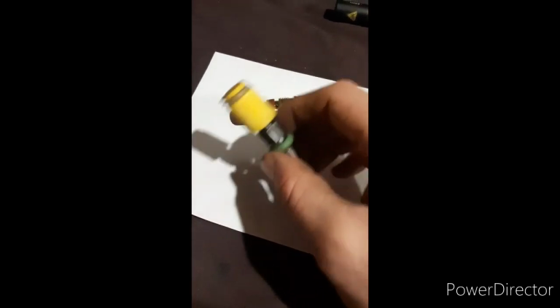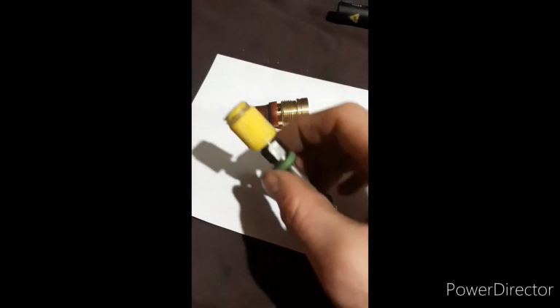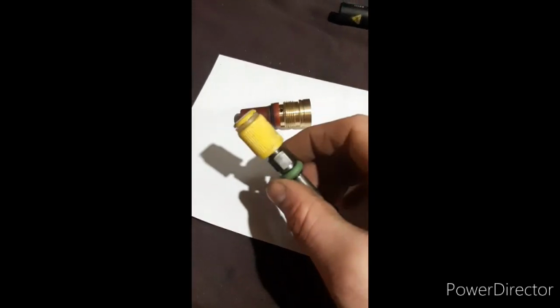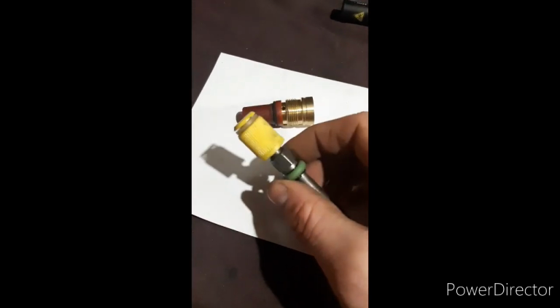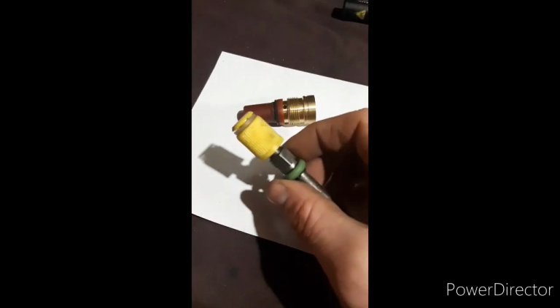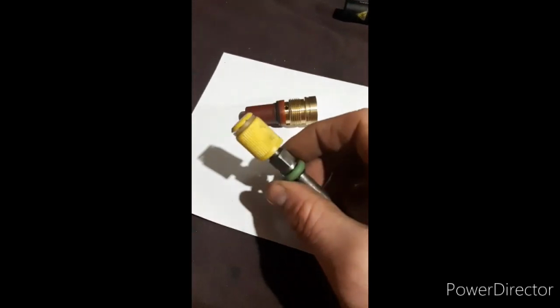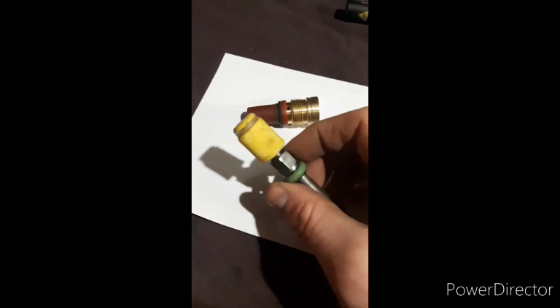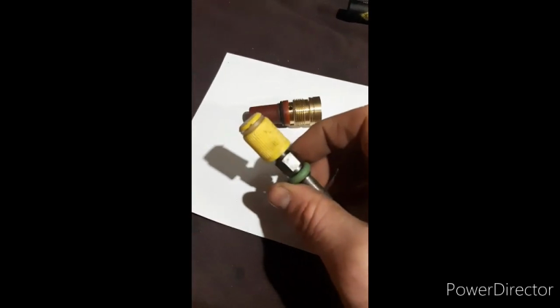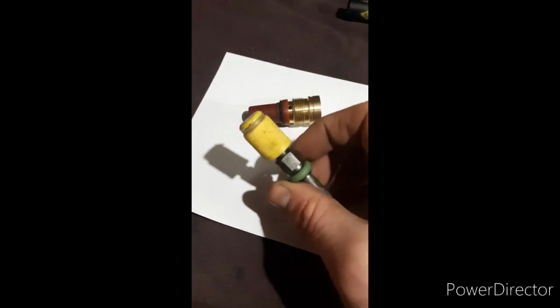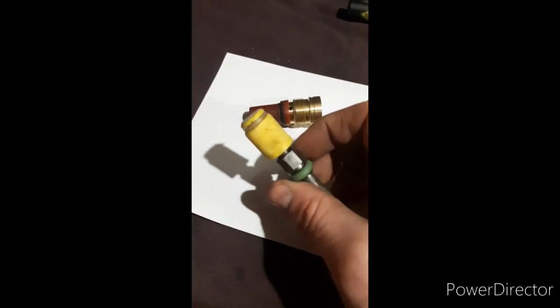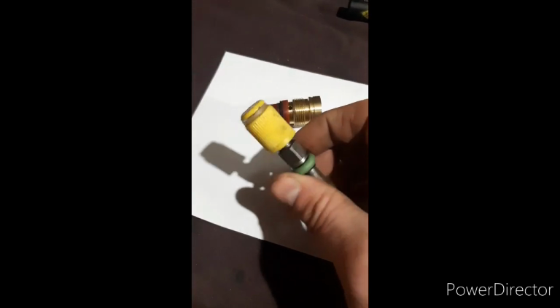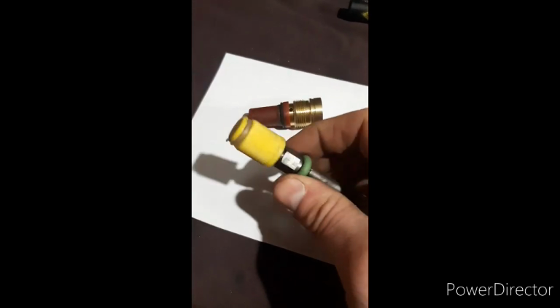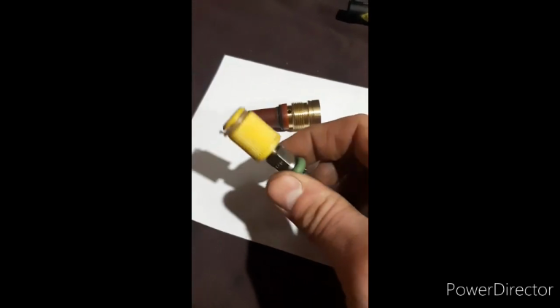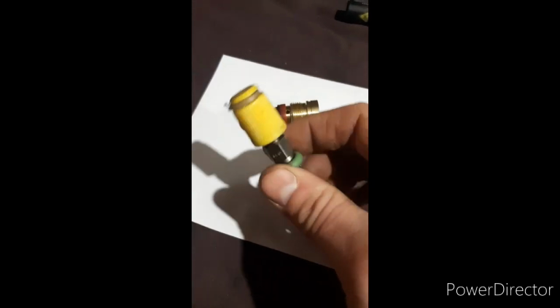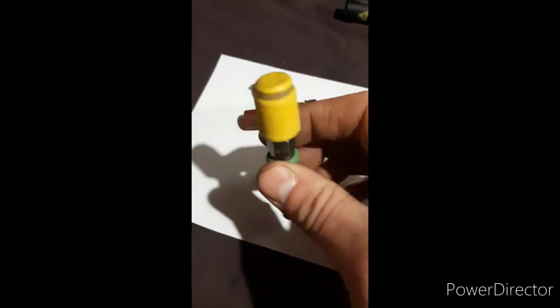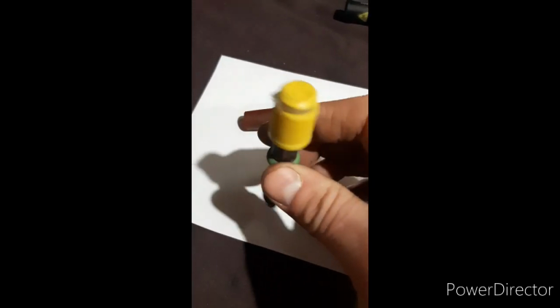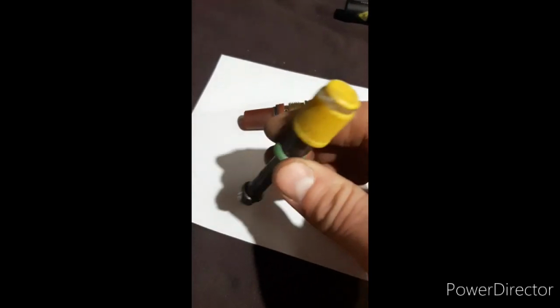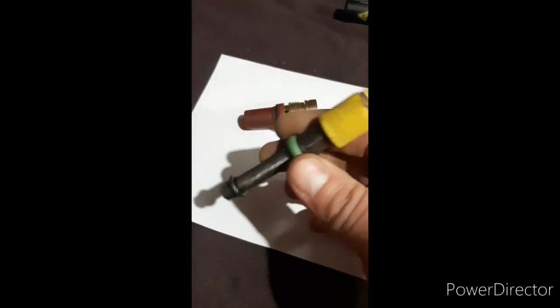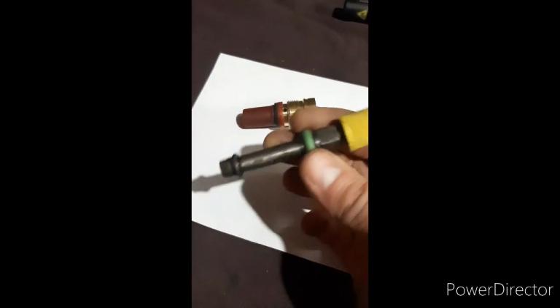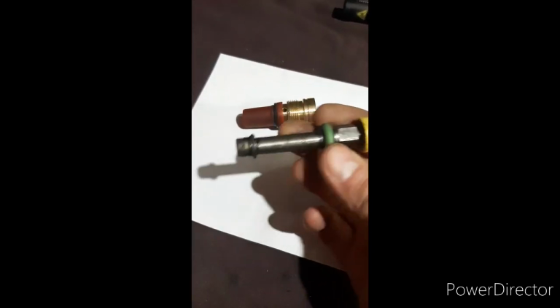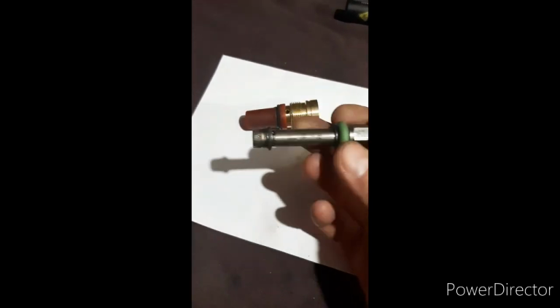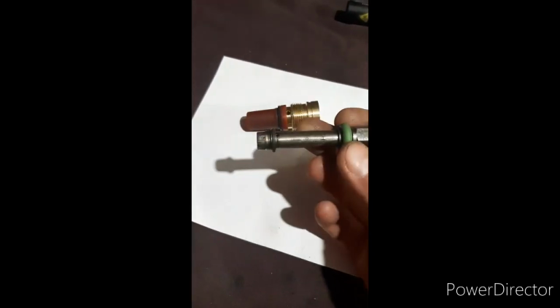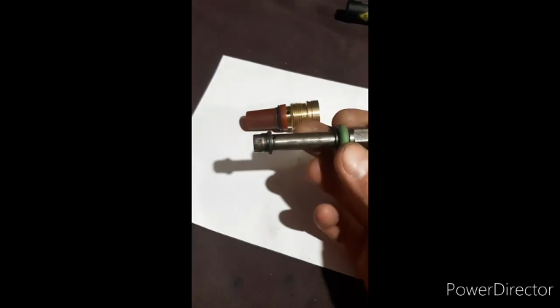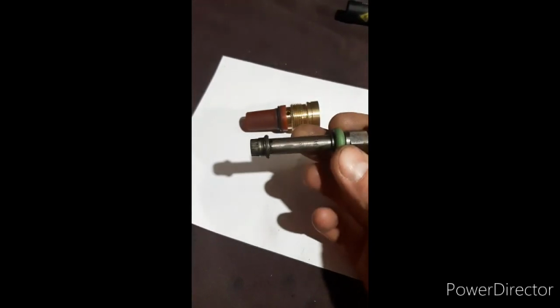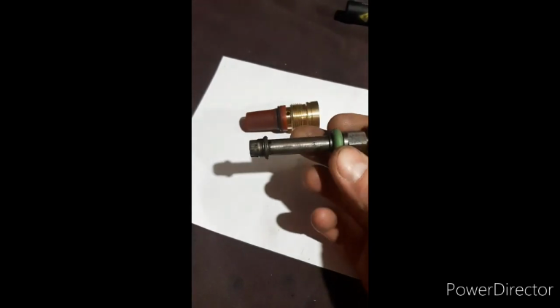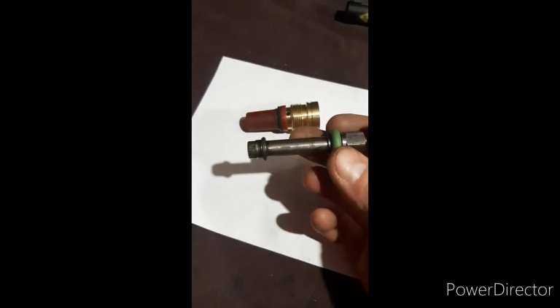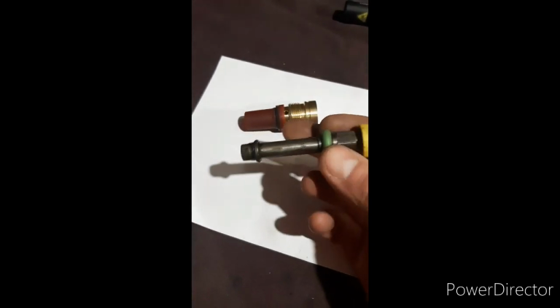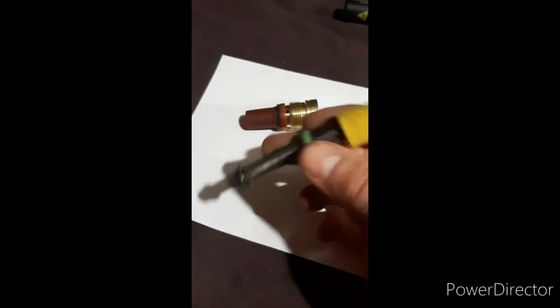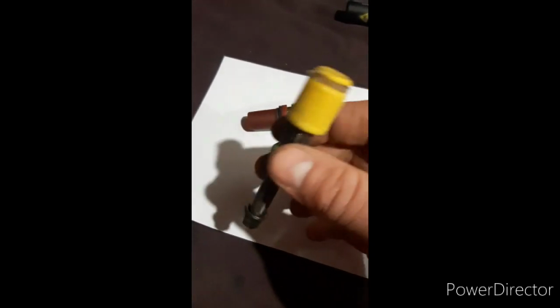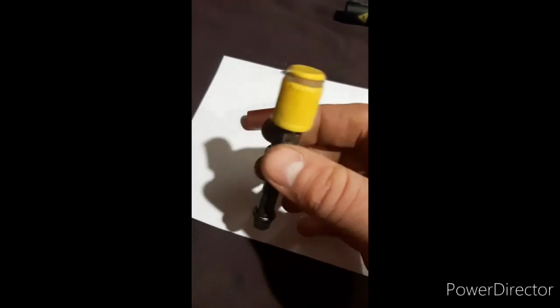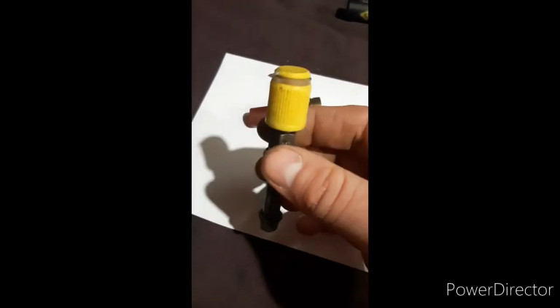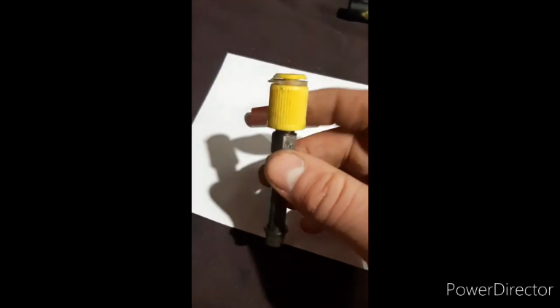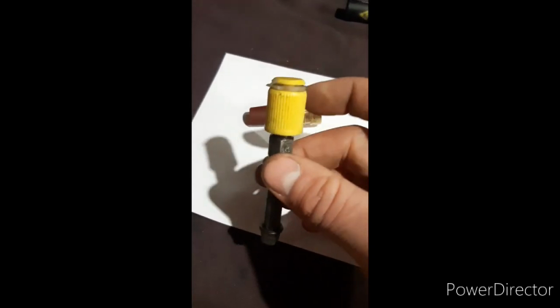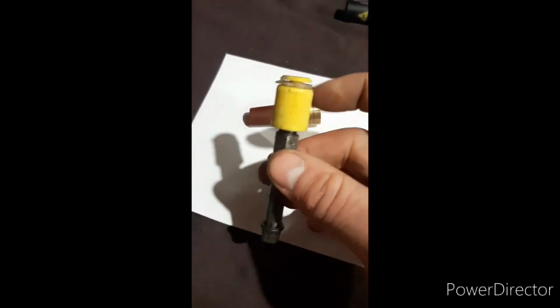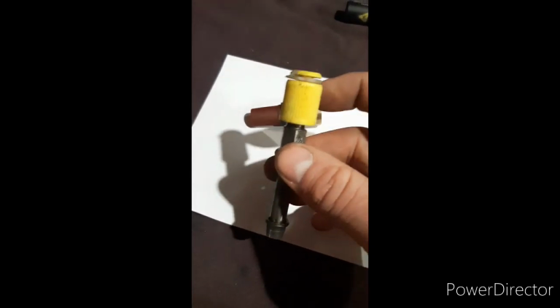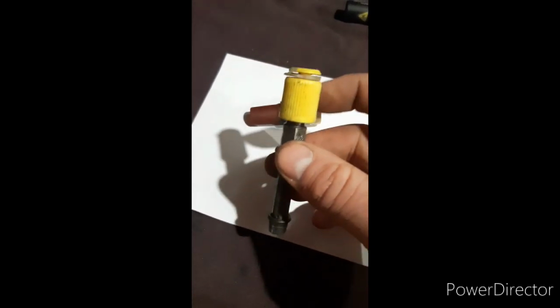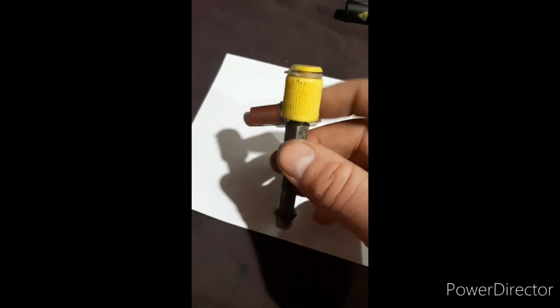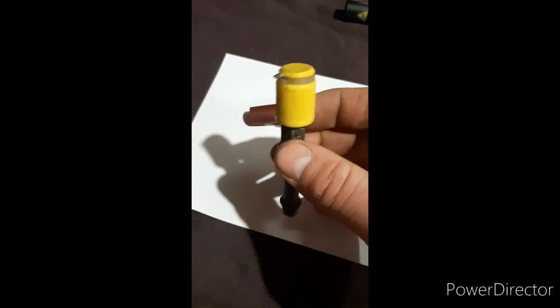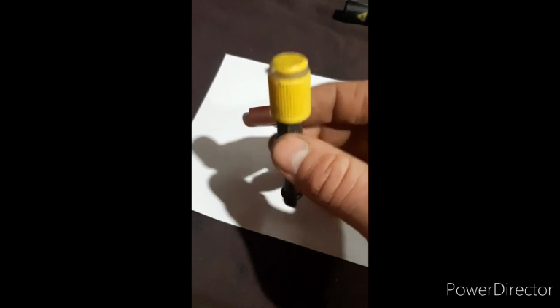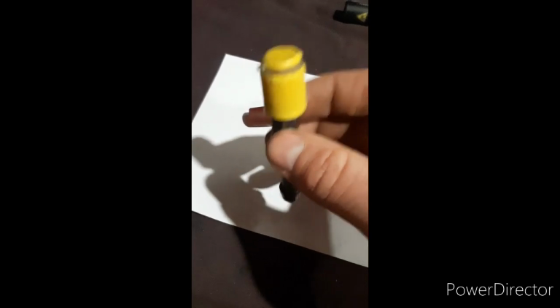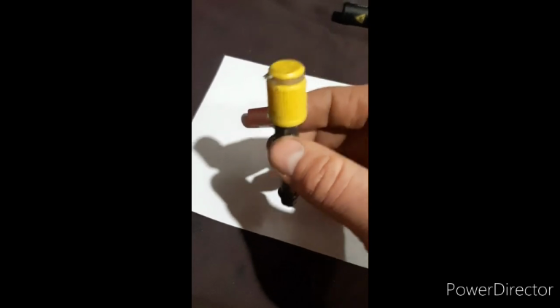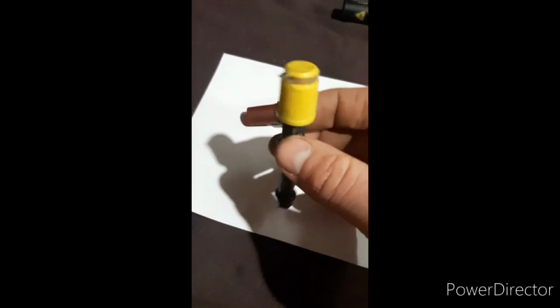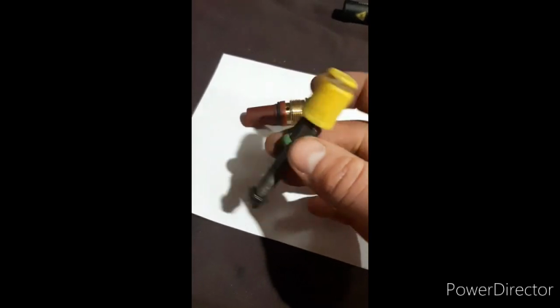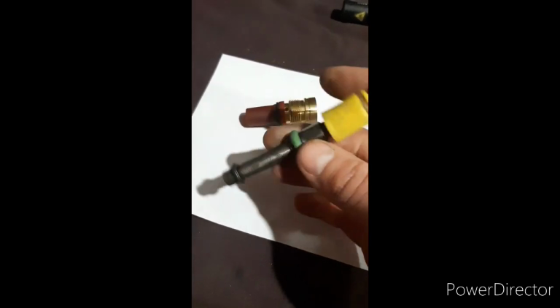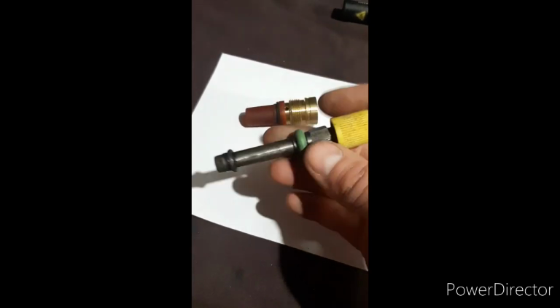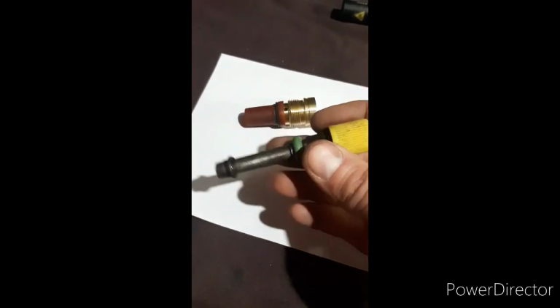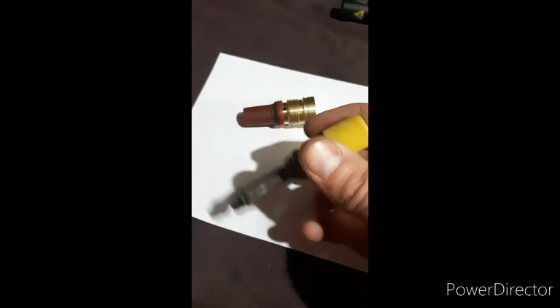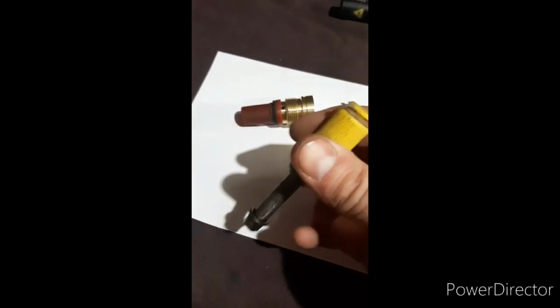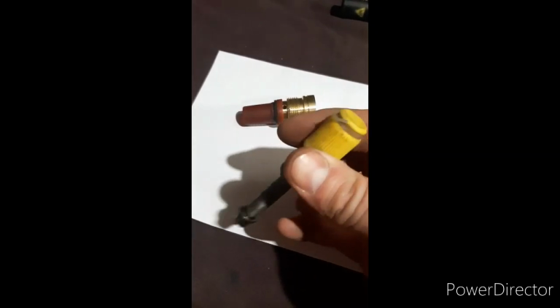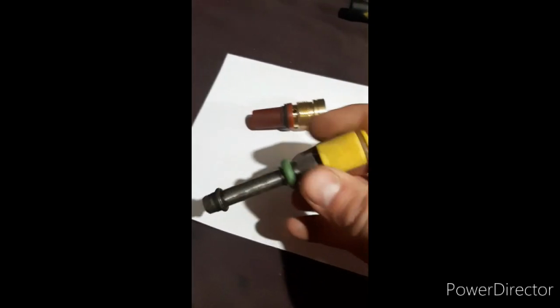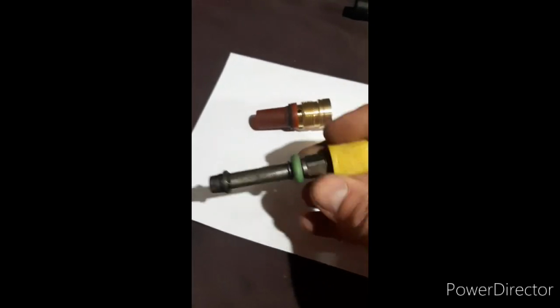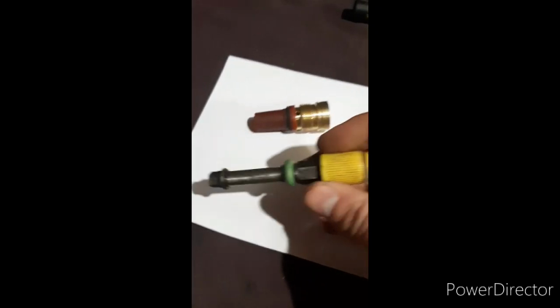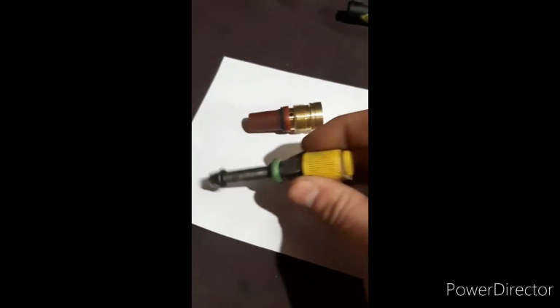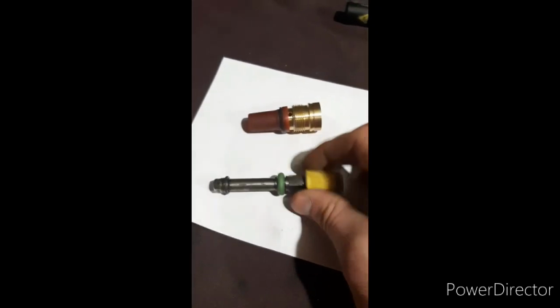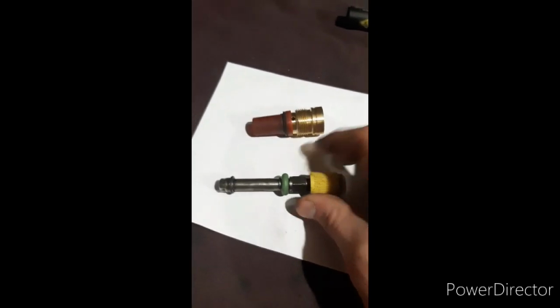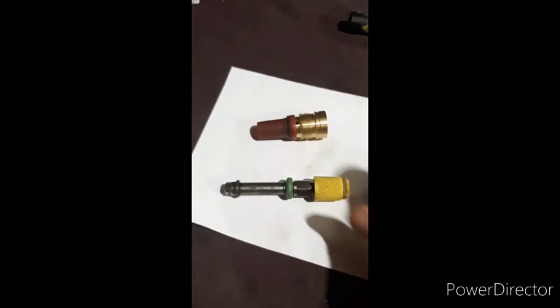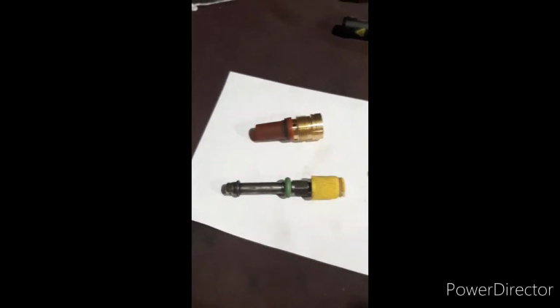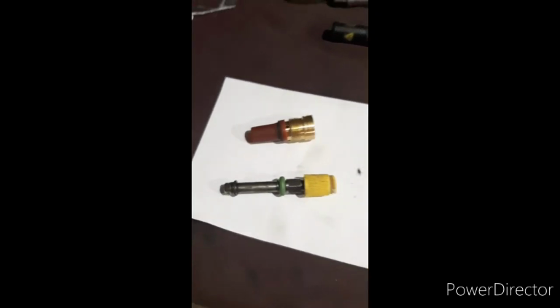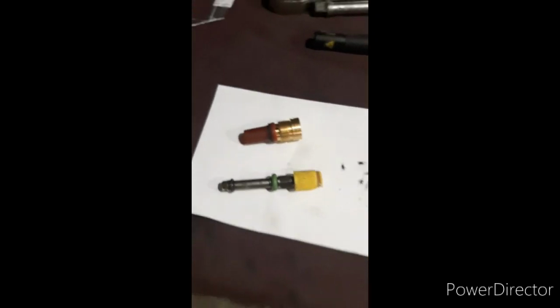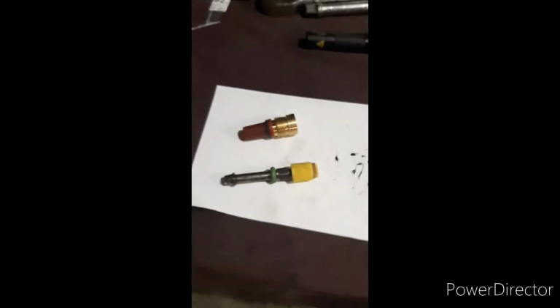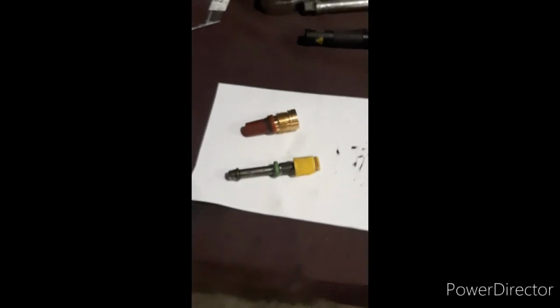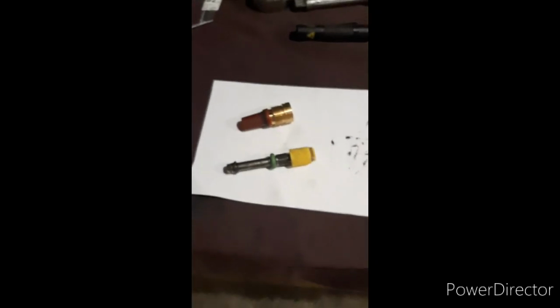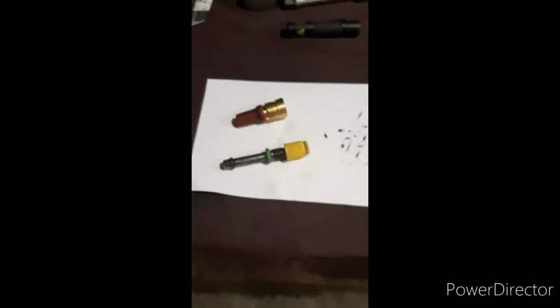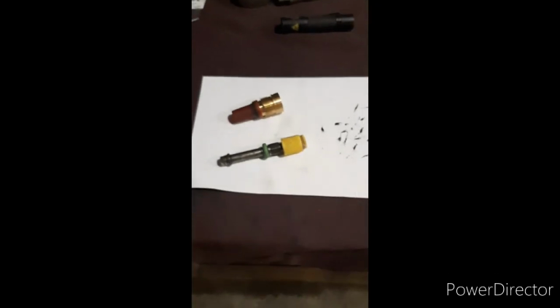If you're wondering, that's just a cap — because I've cleaned the injectors out, I don't want anything going in the top of them, so it's just a random cap to go on there.